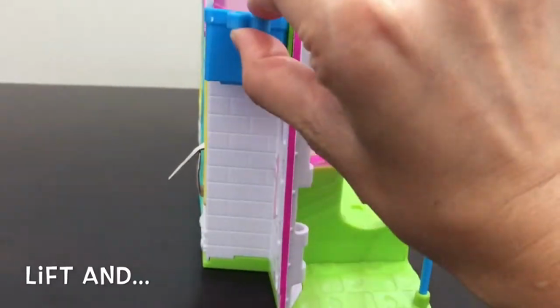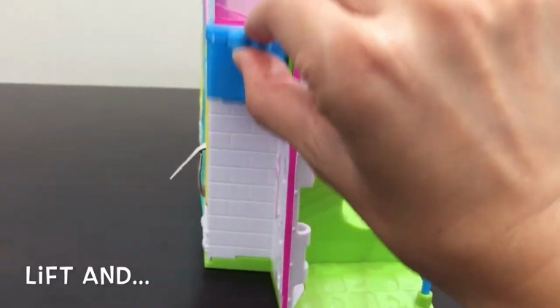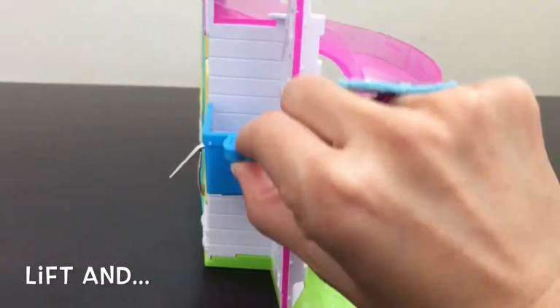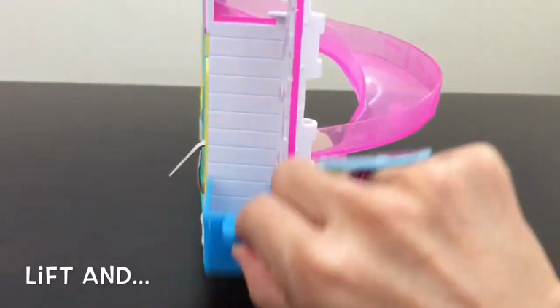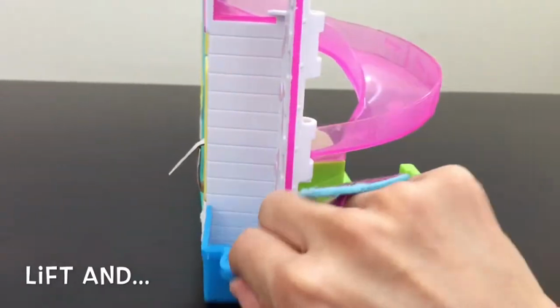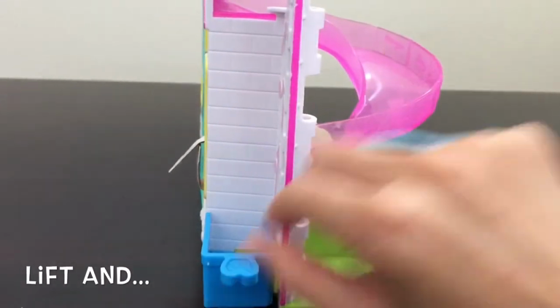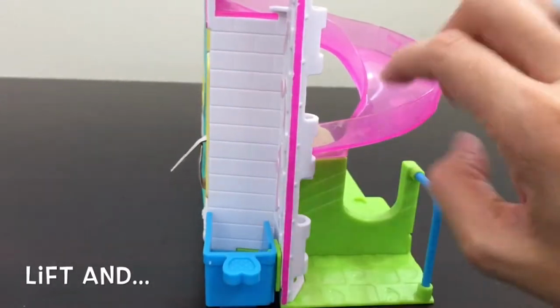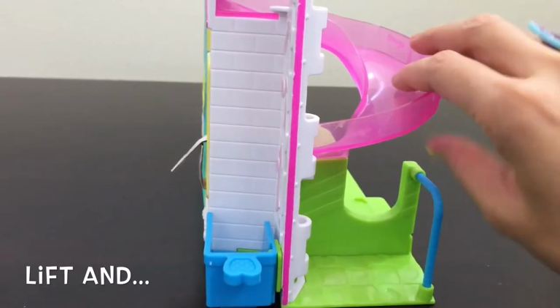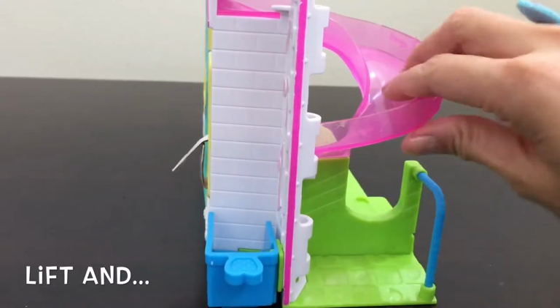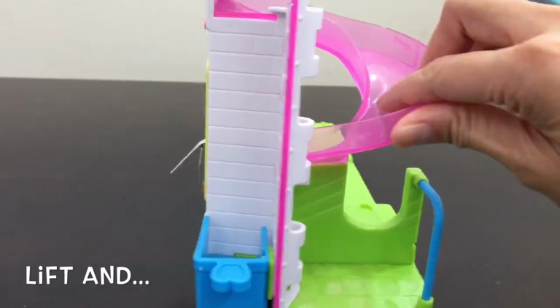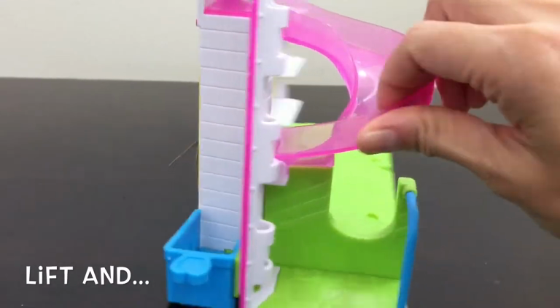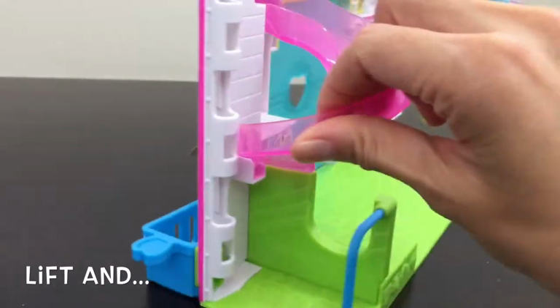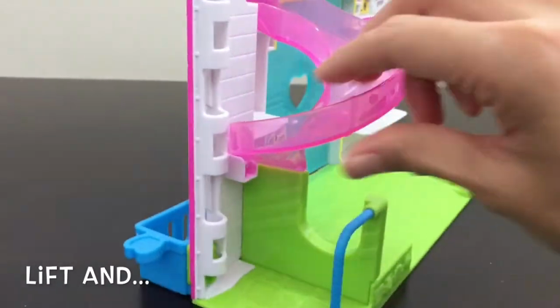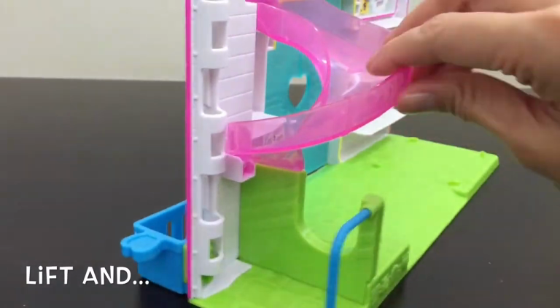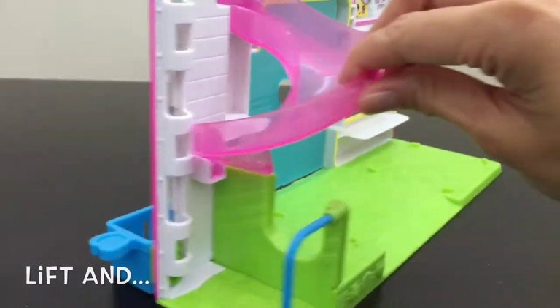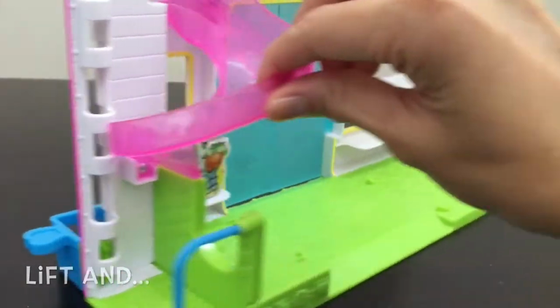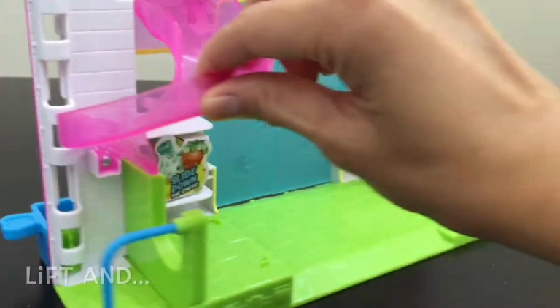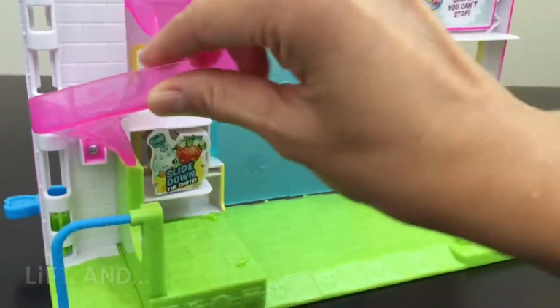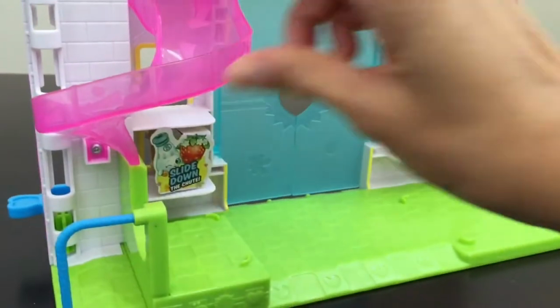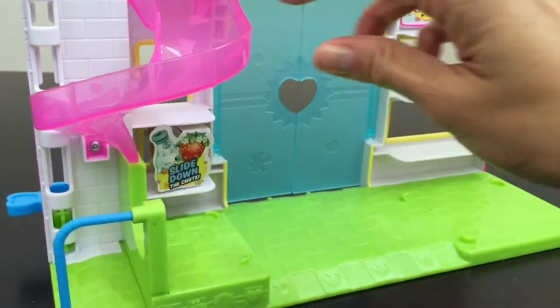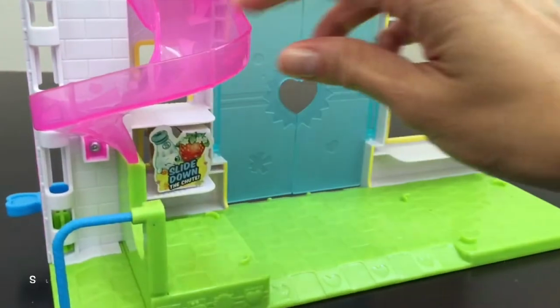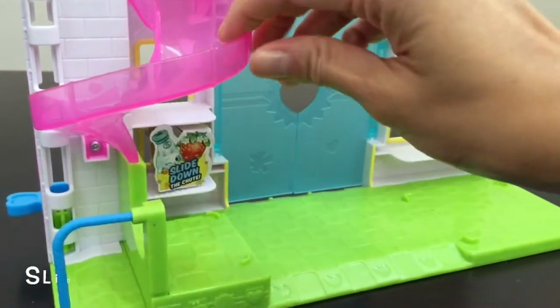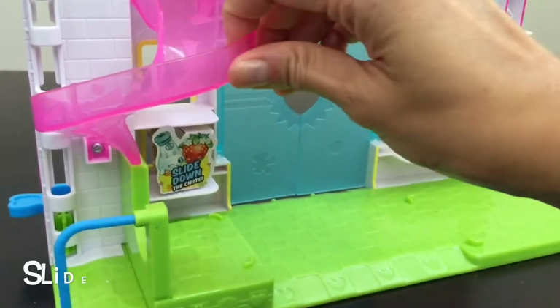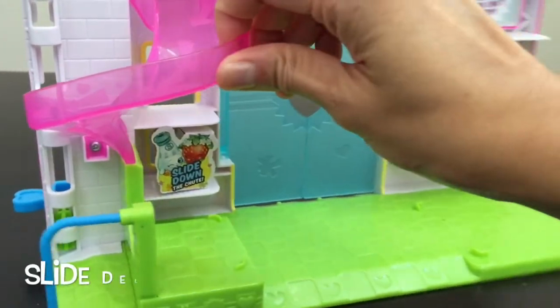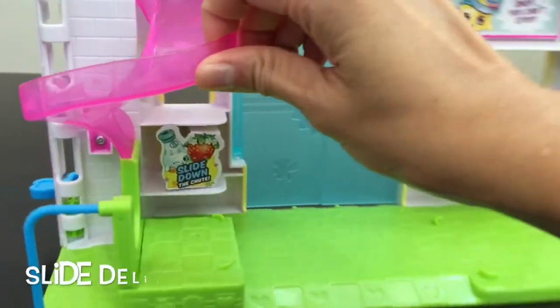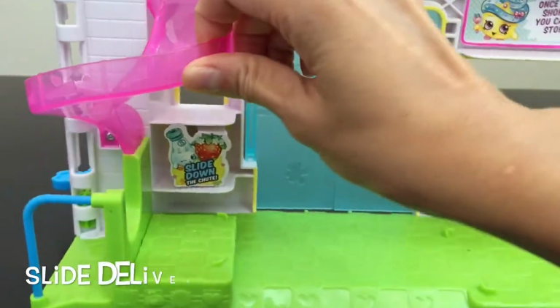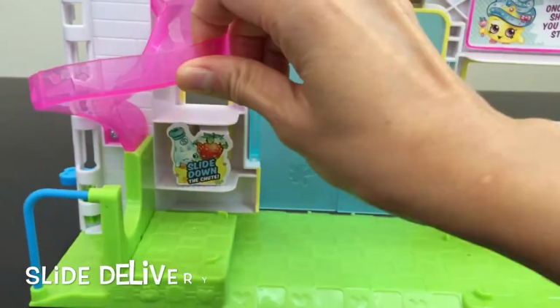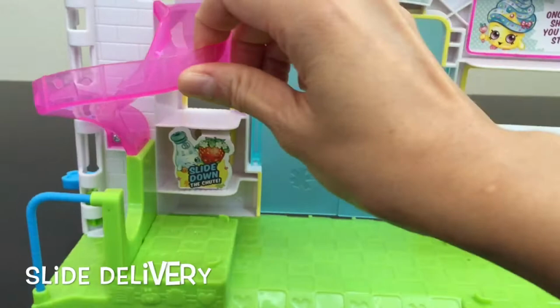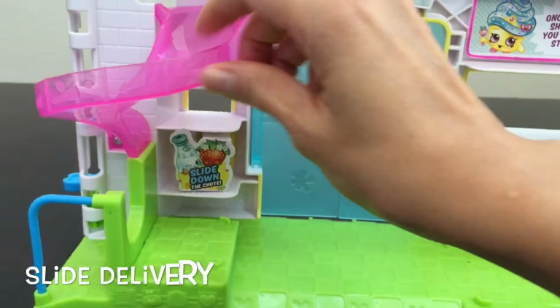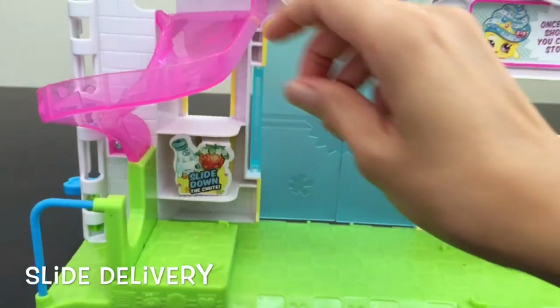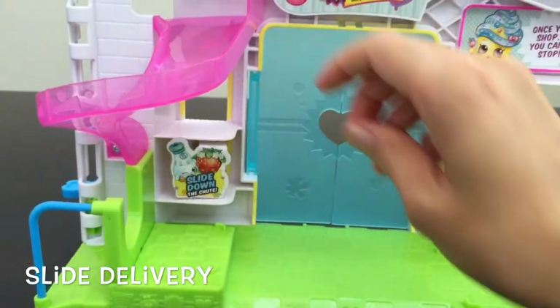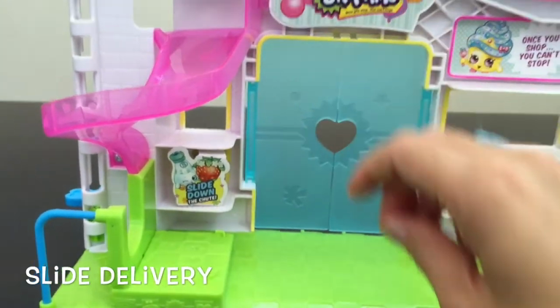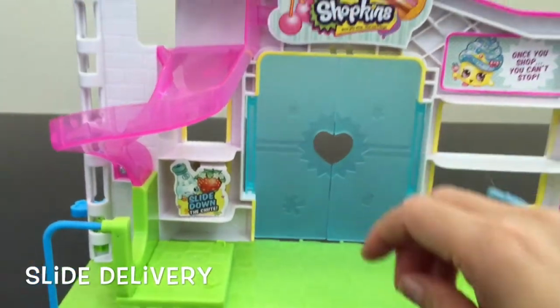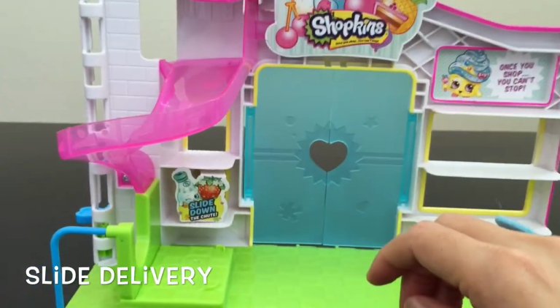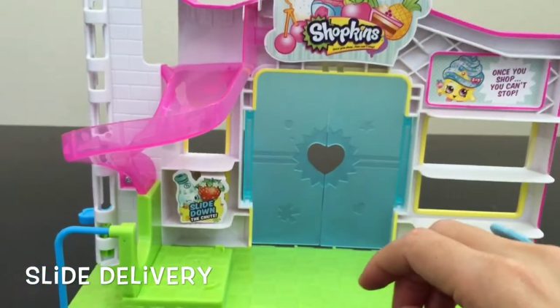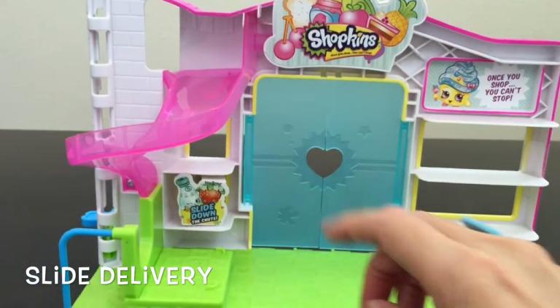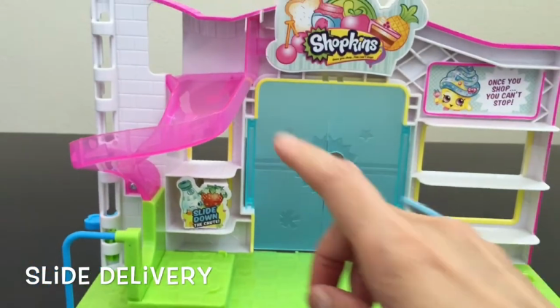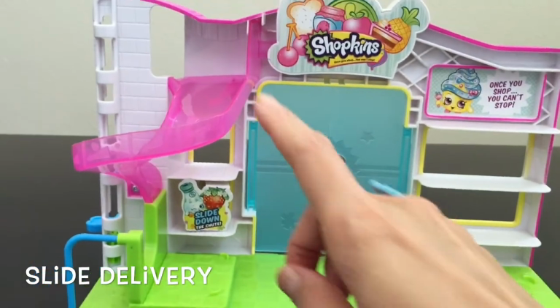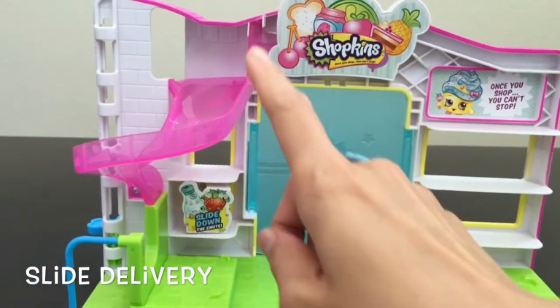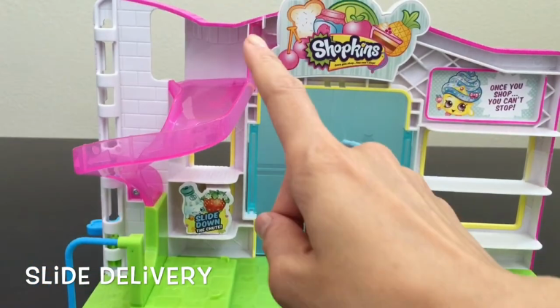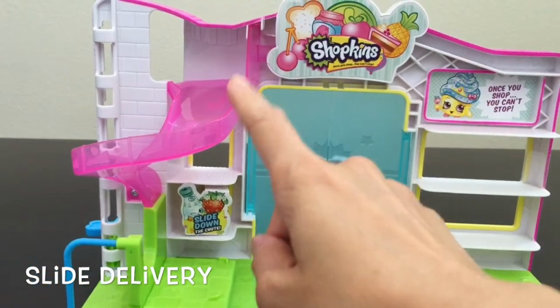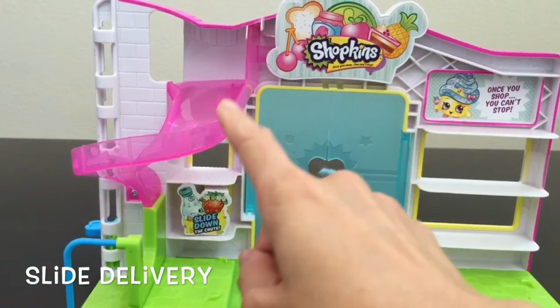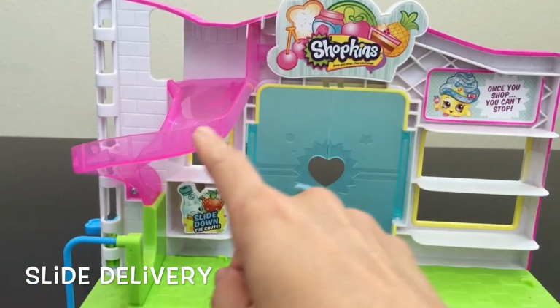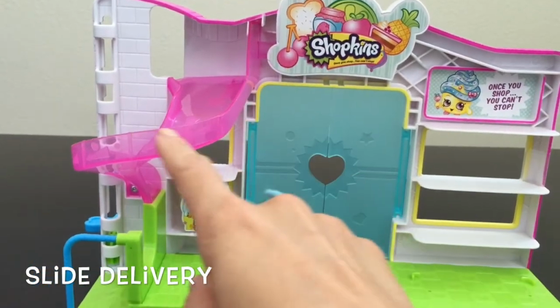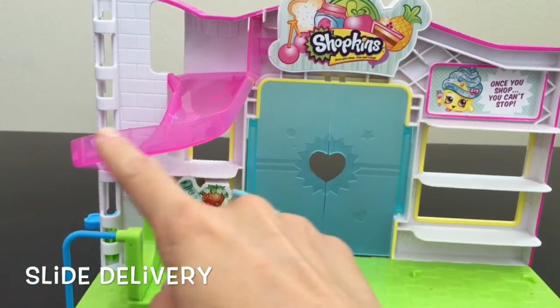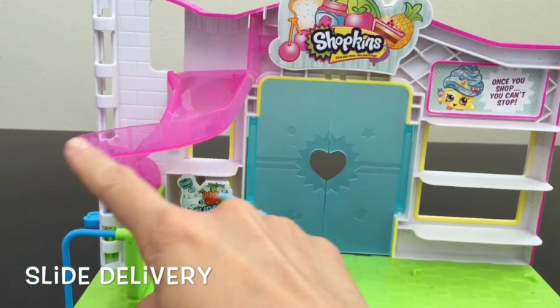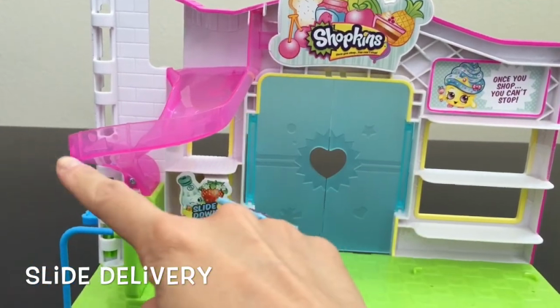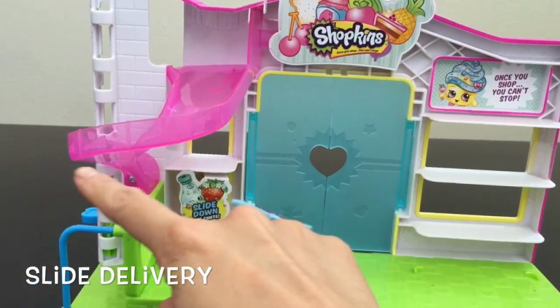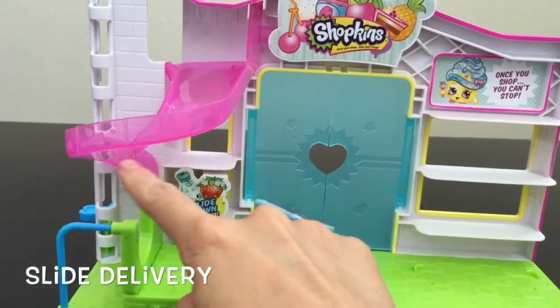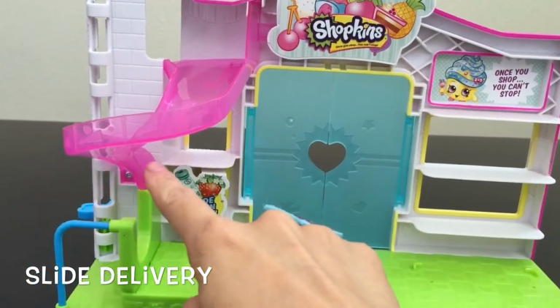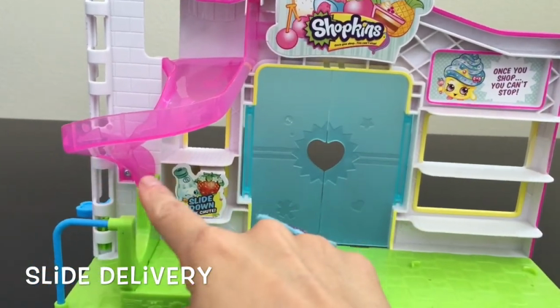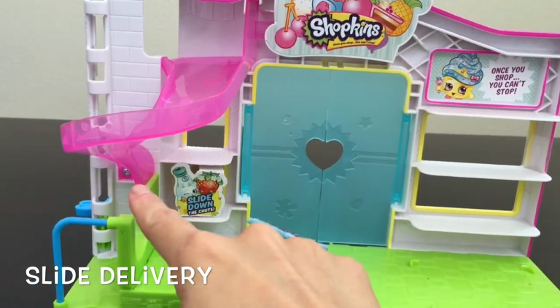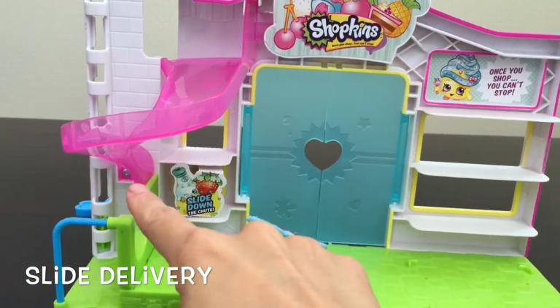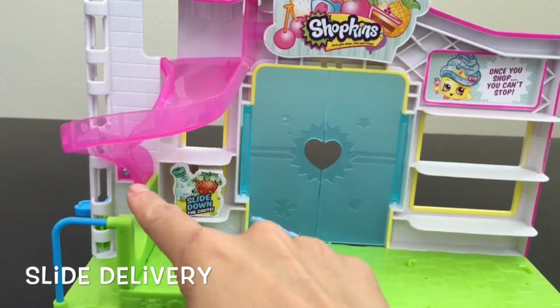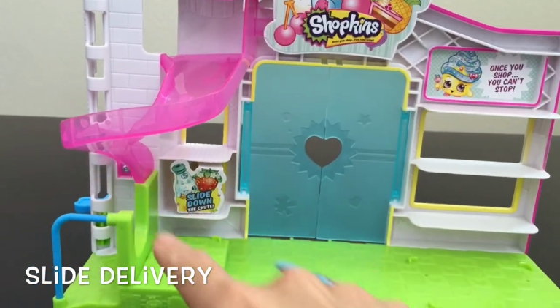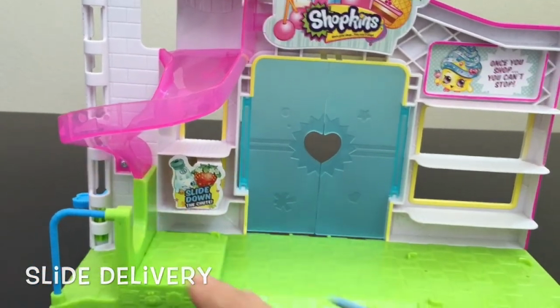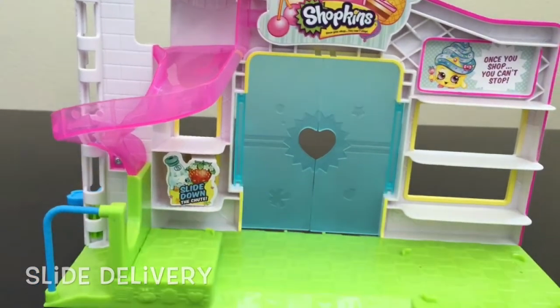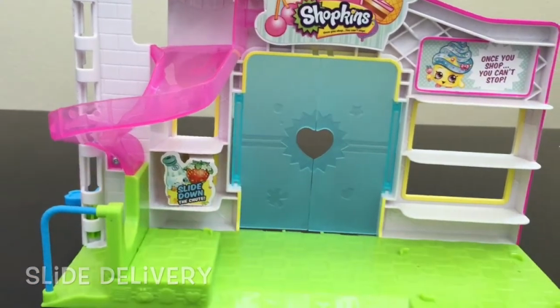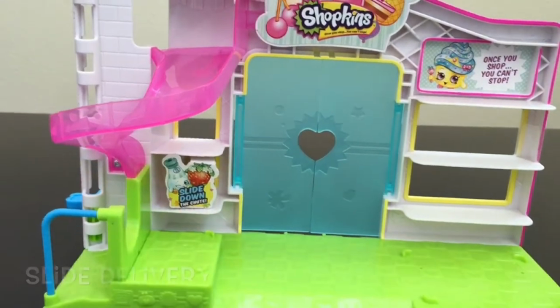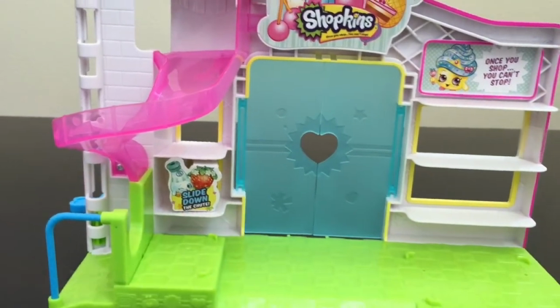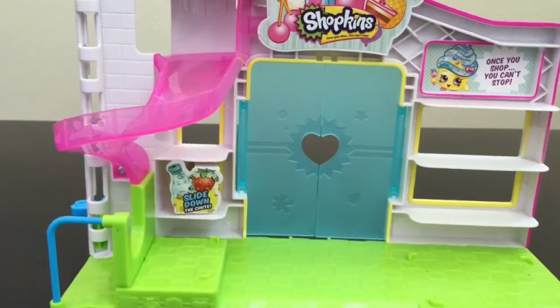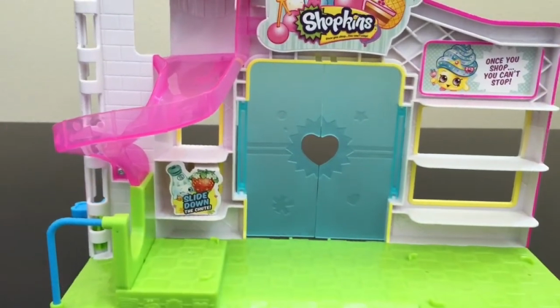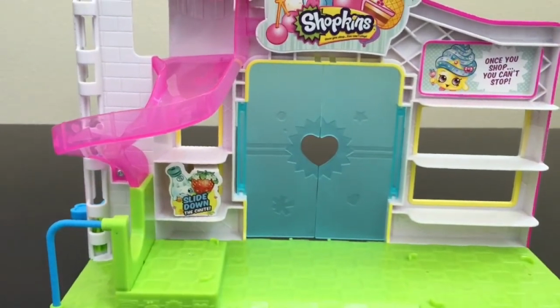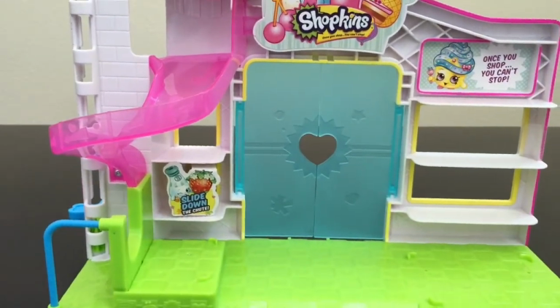This is where we lift the item and ta-da! Let it slide down here into a shopping cart or a basket.